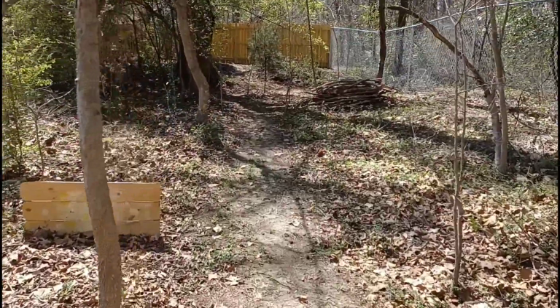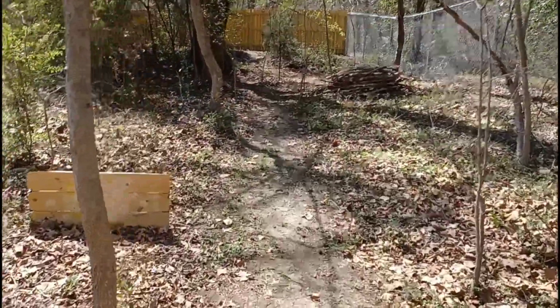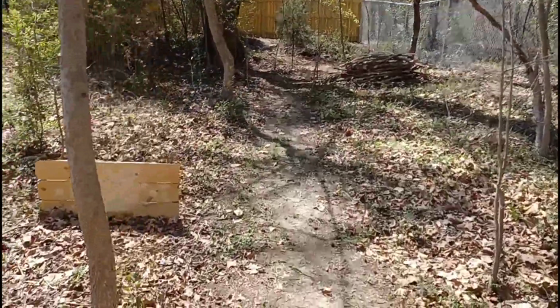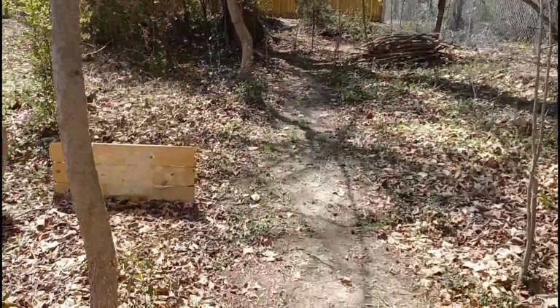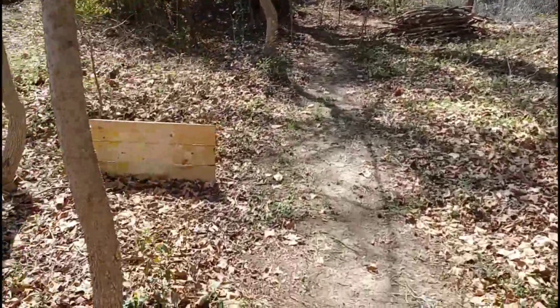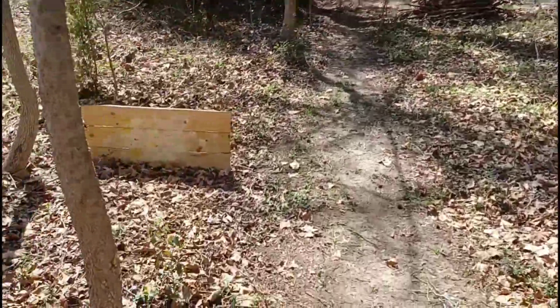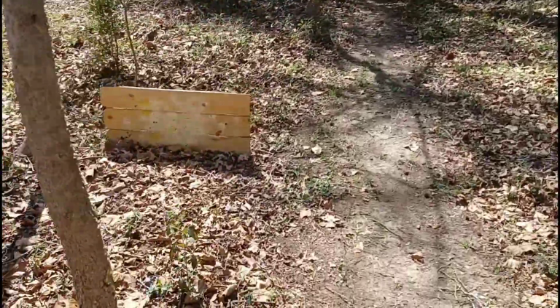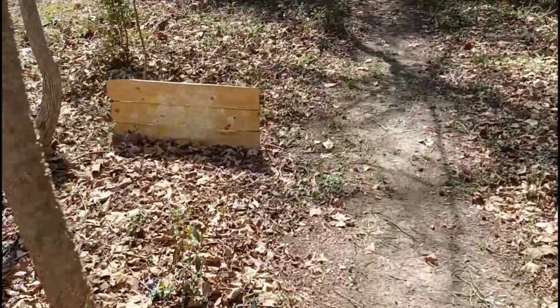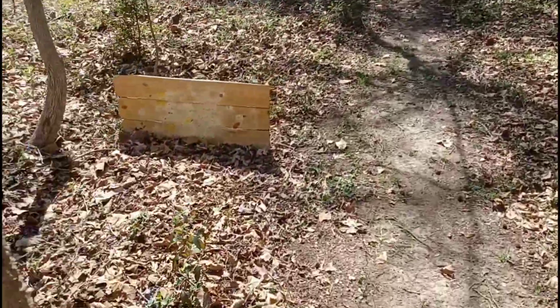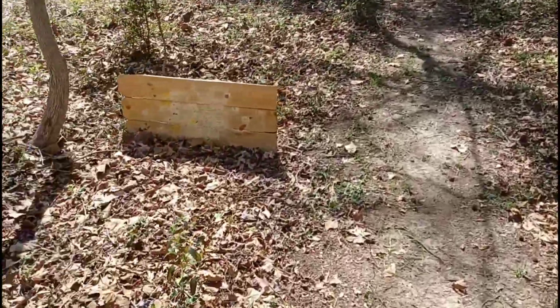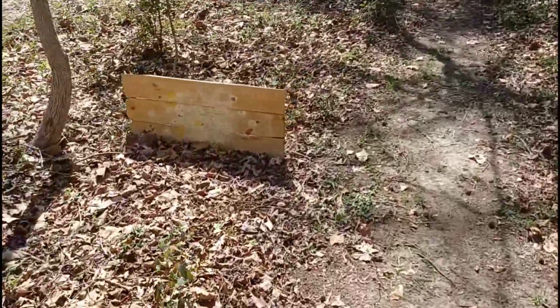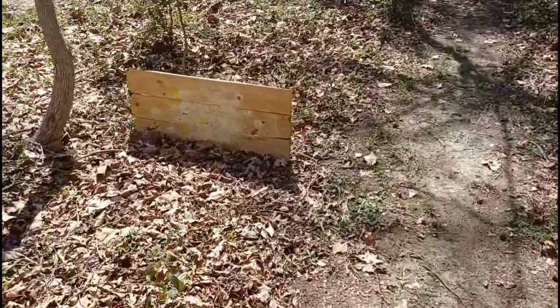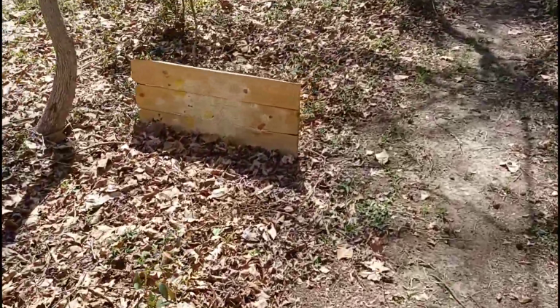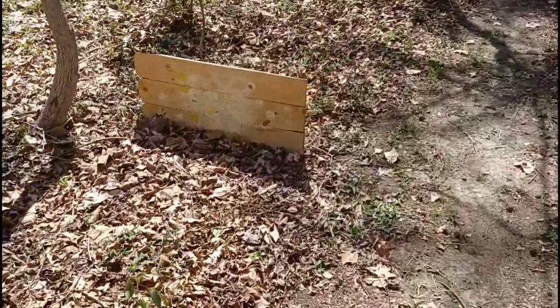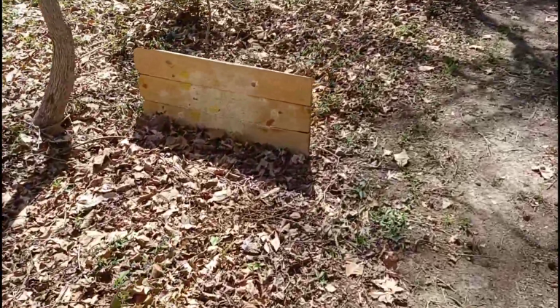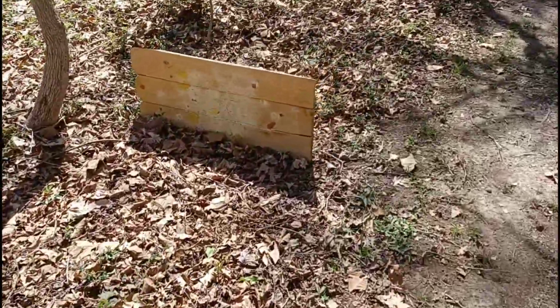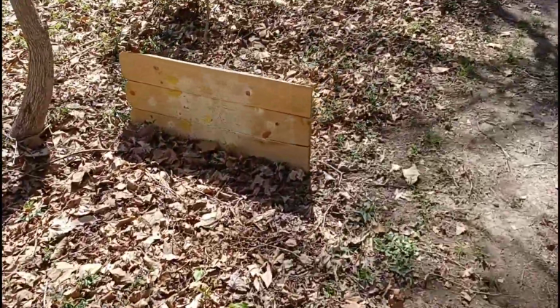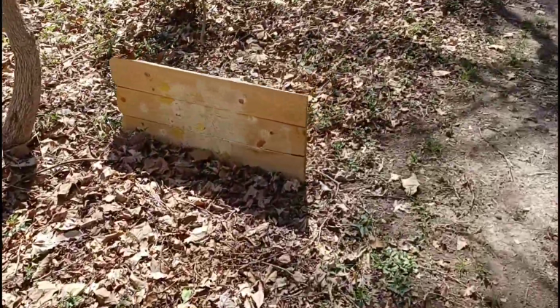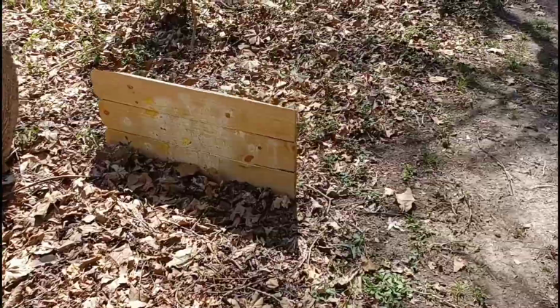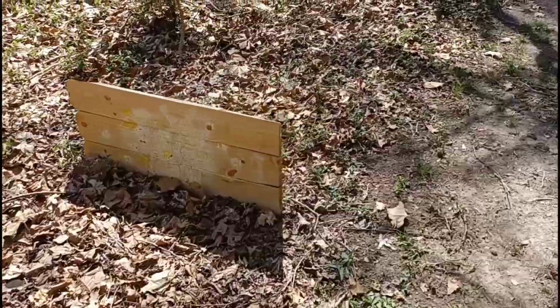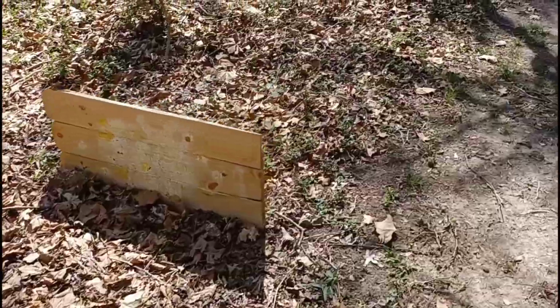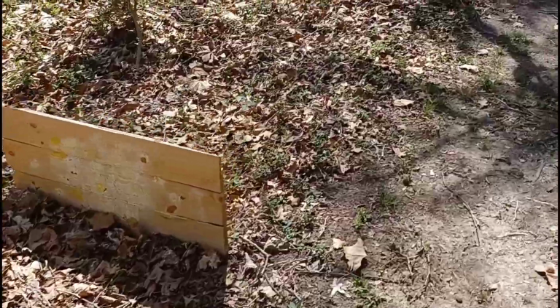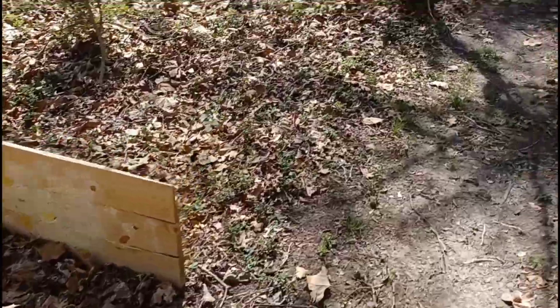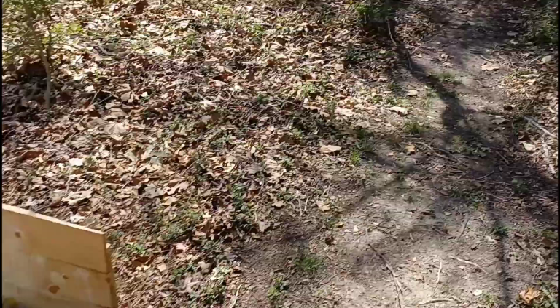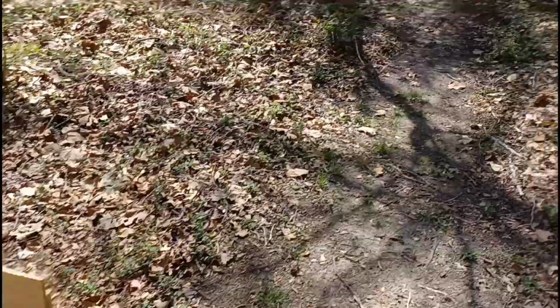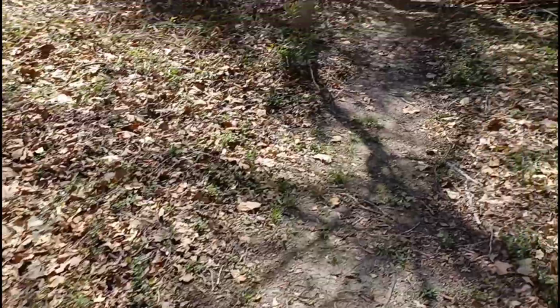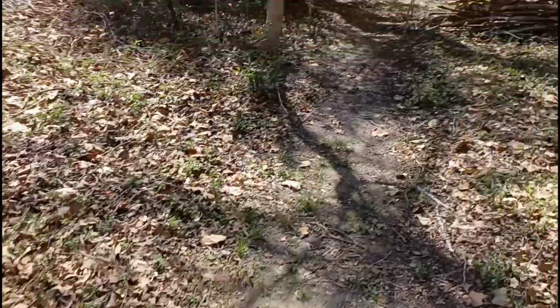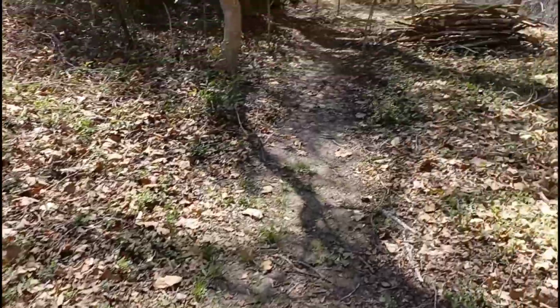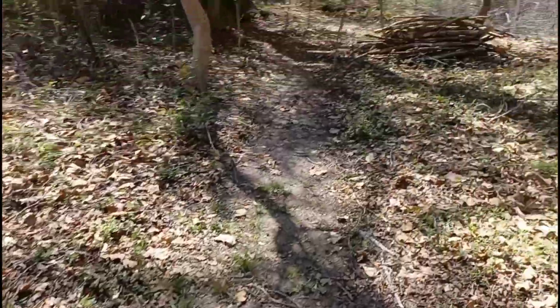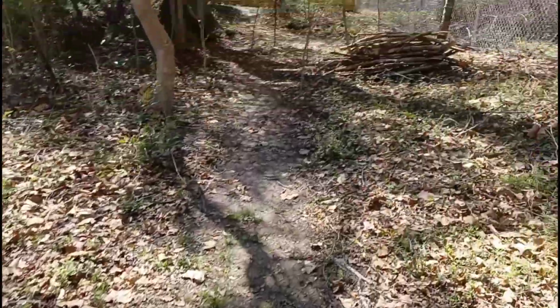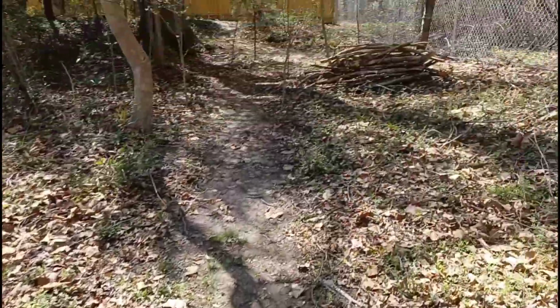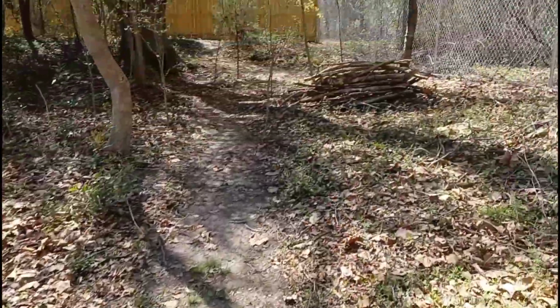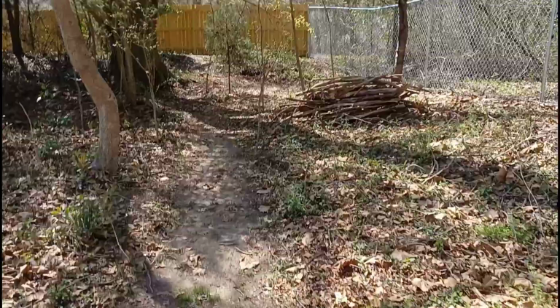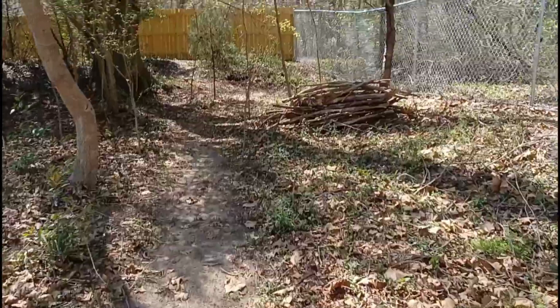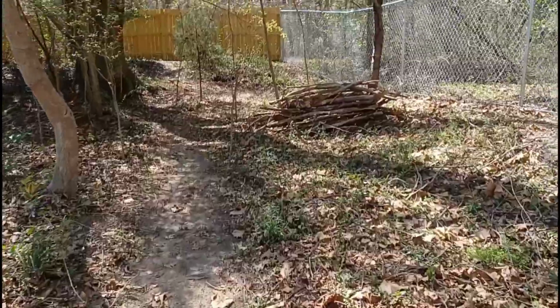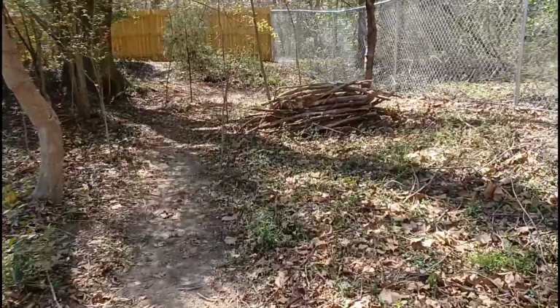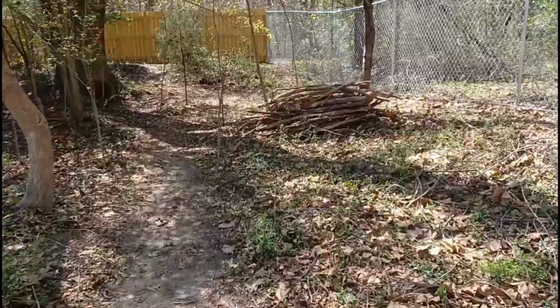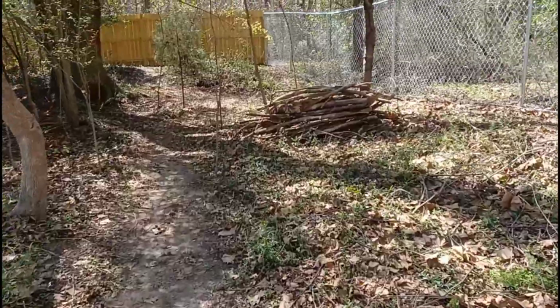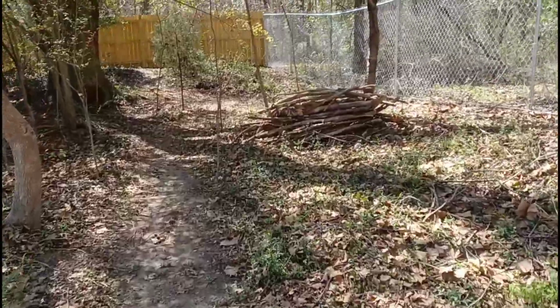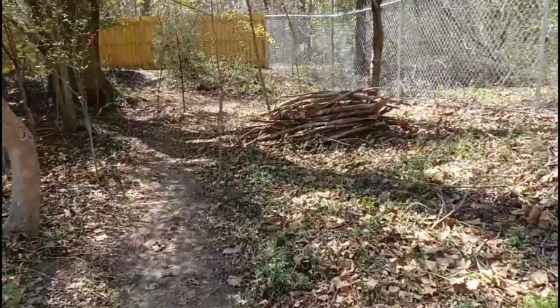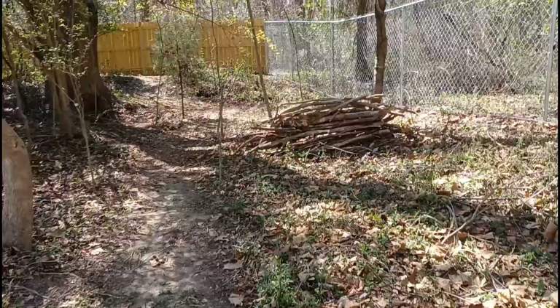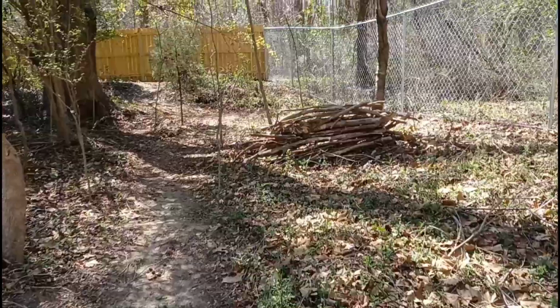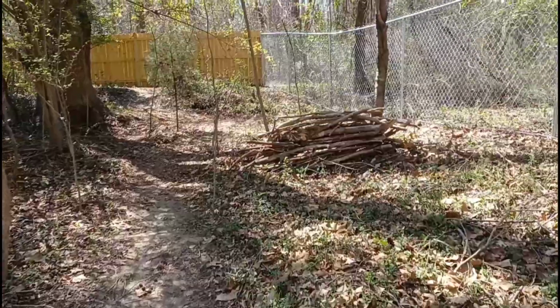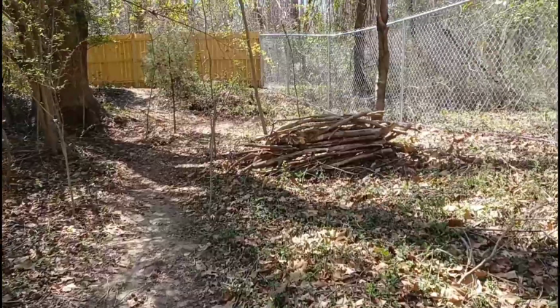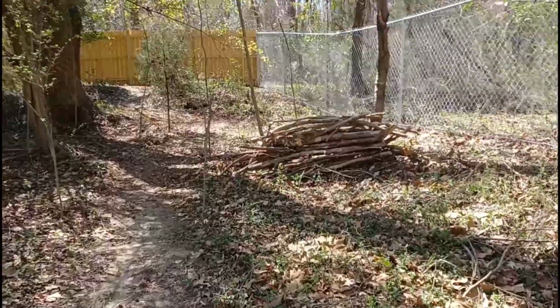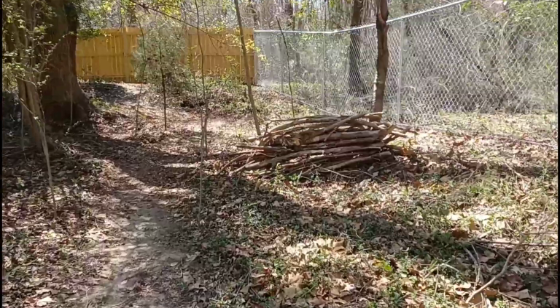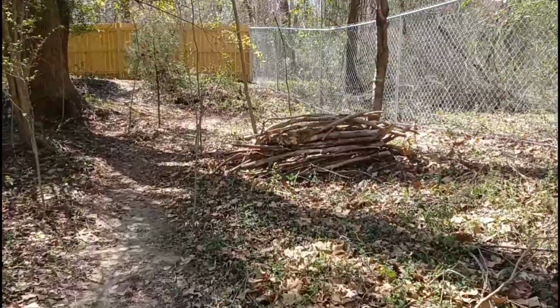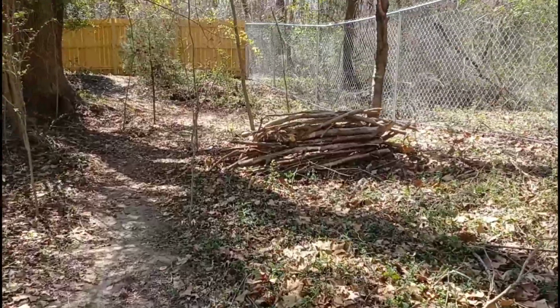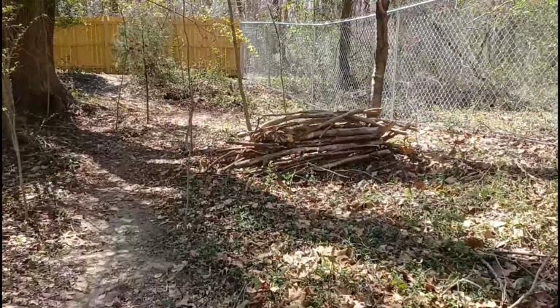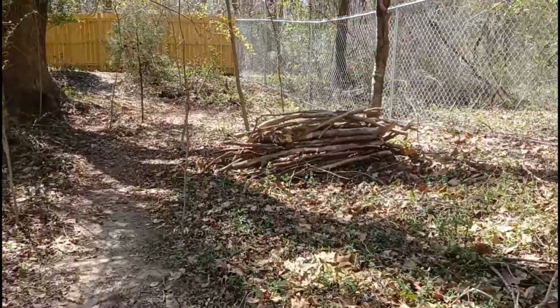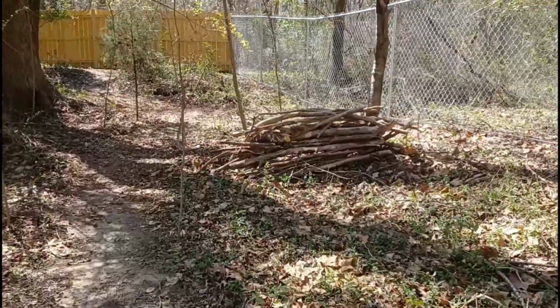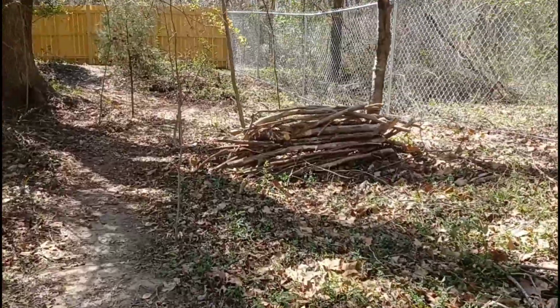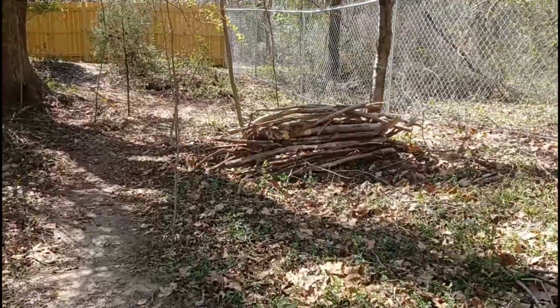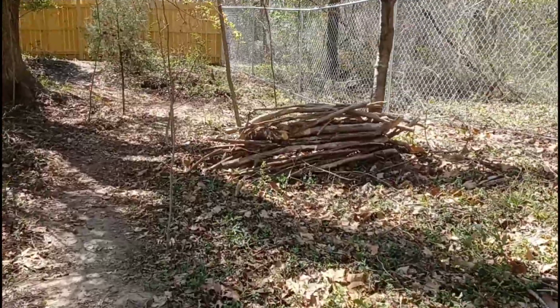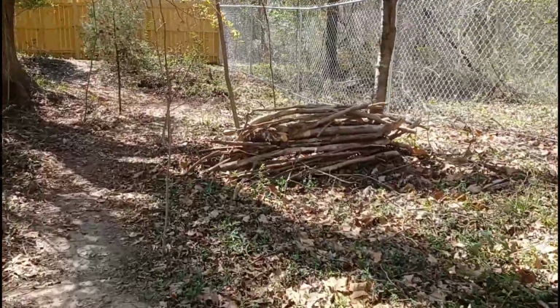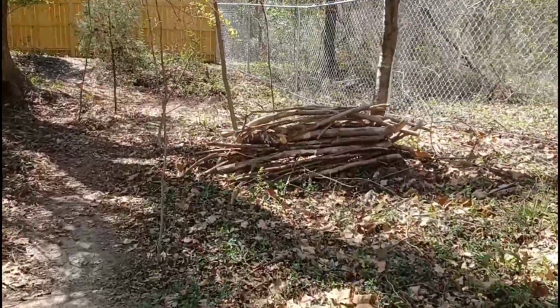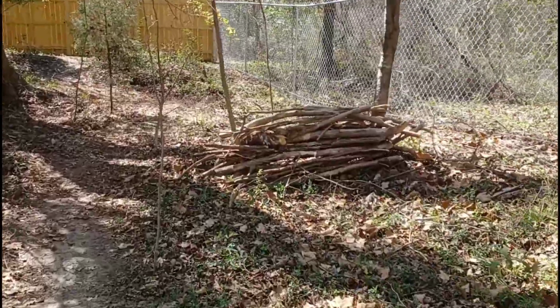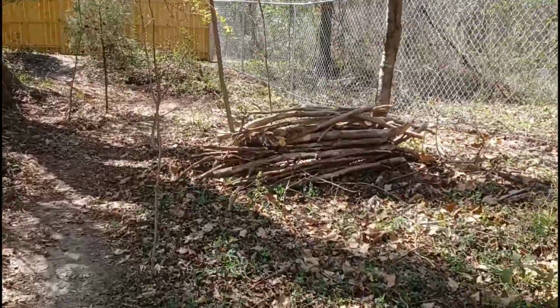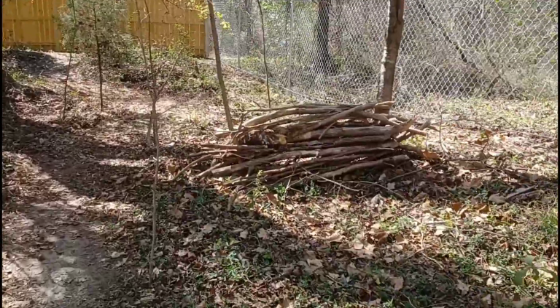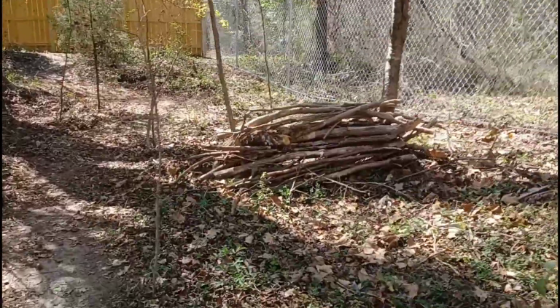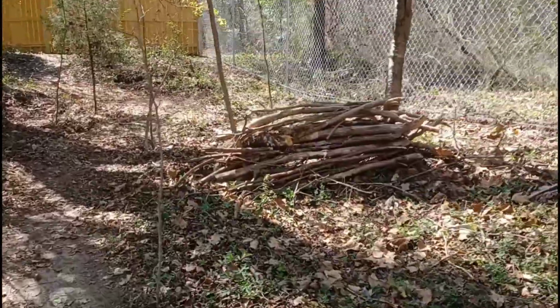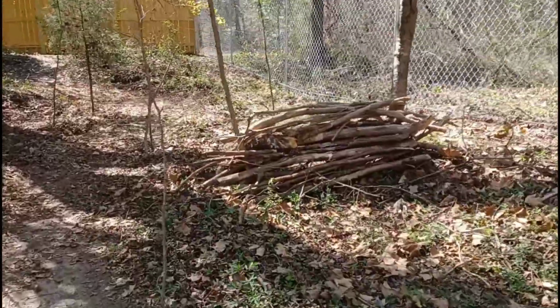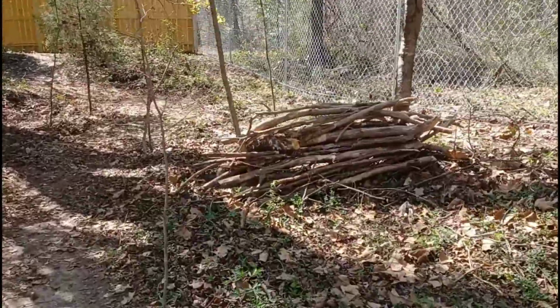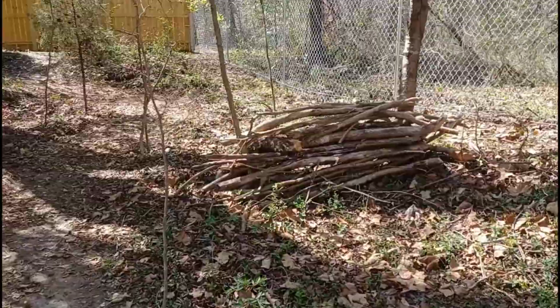You've also got another fence barricade and another natural barricade around the yard.